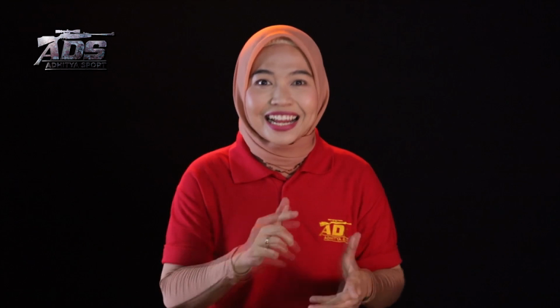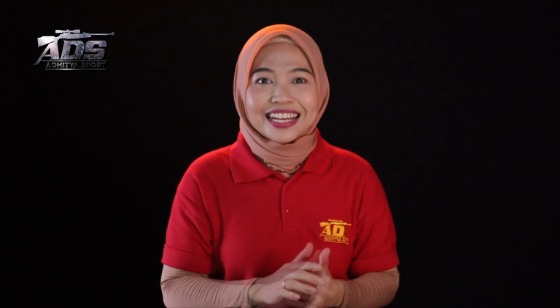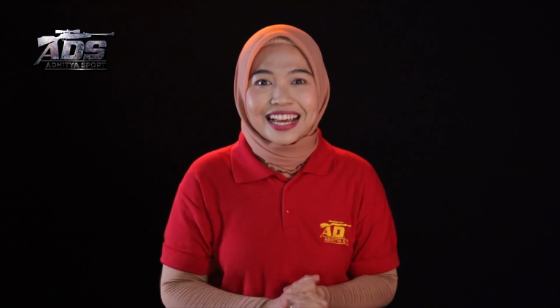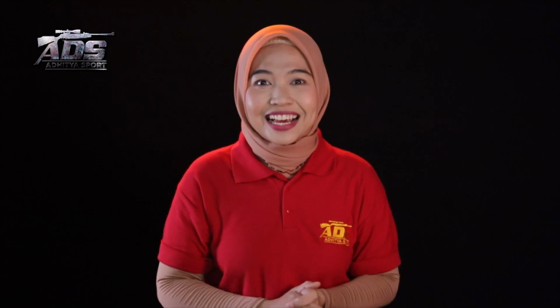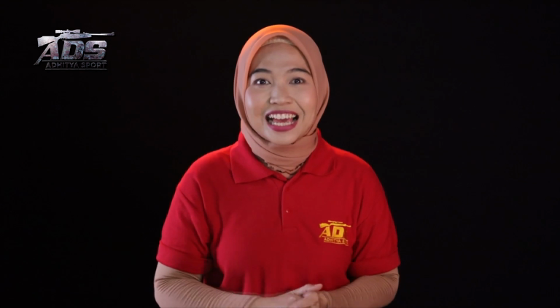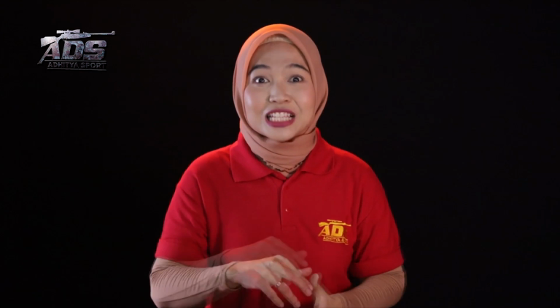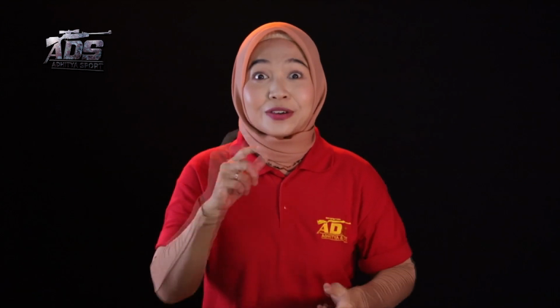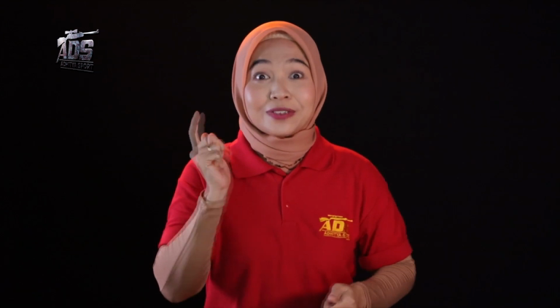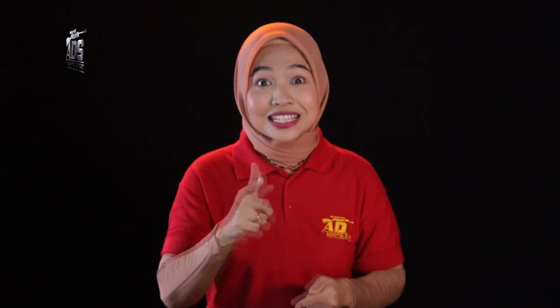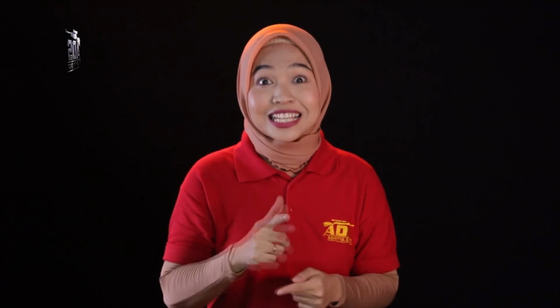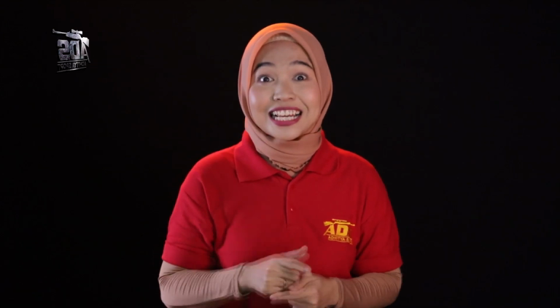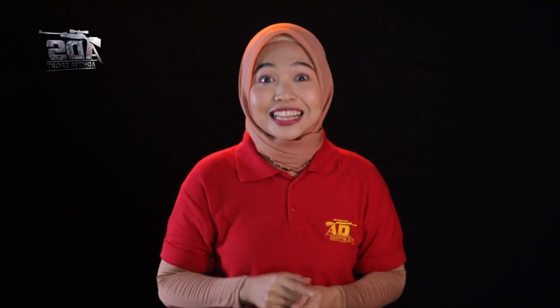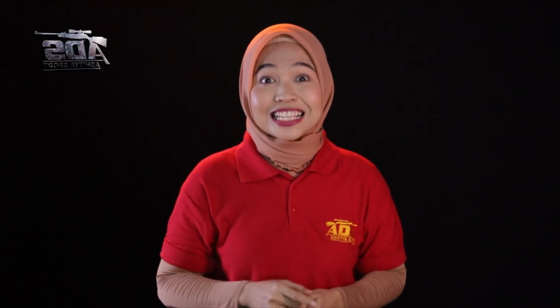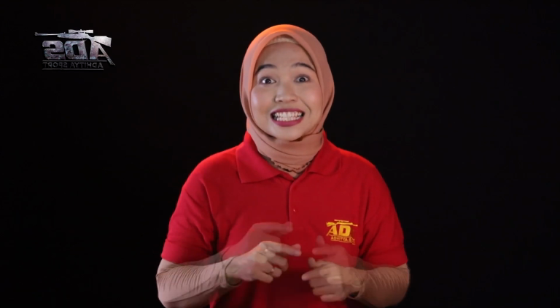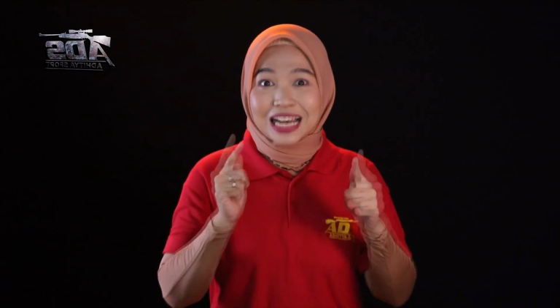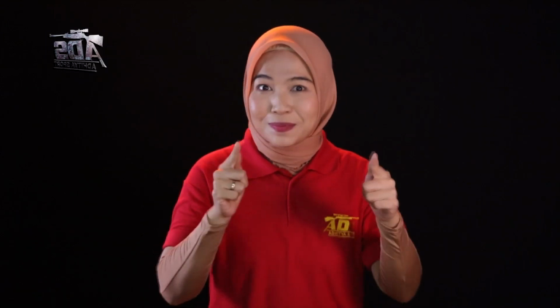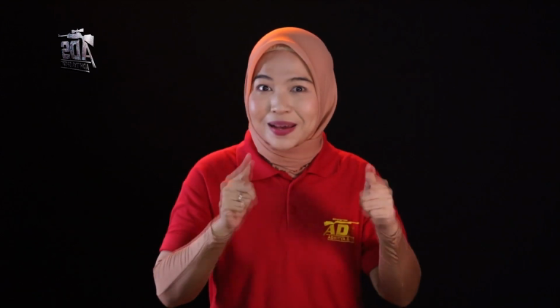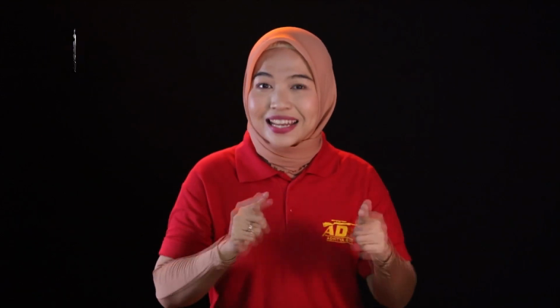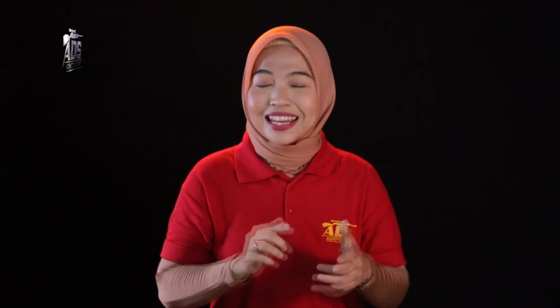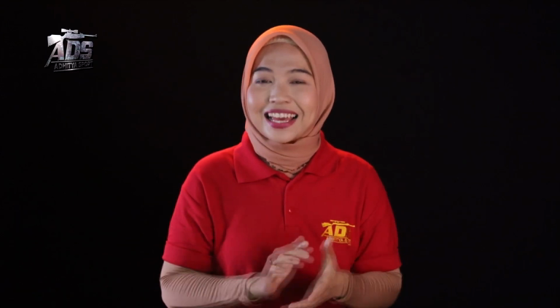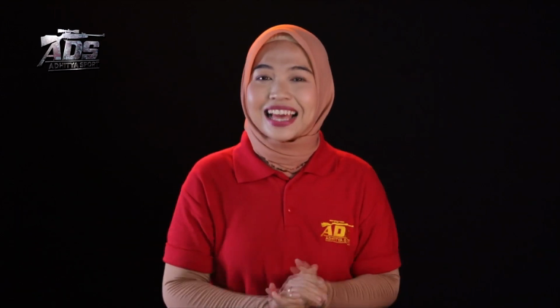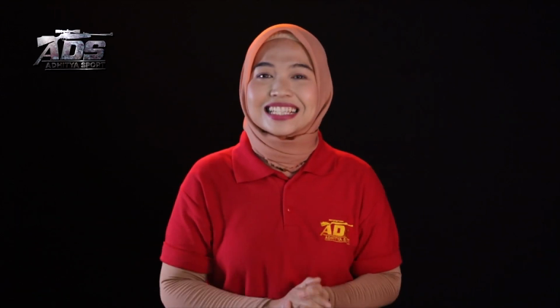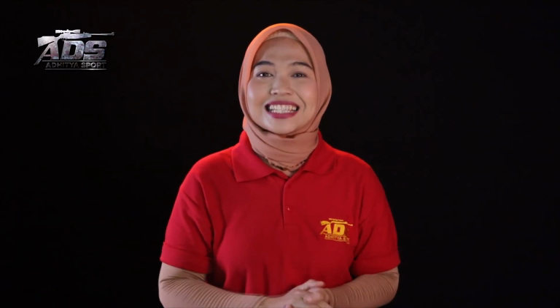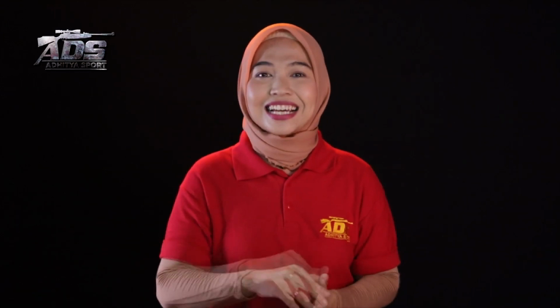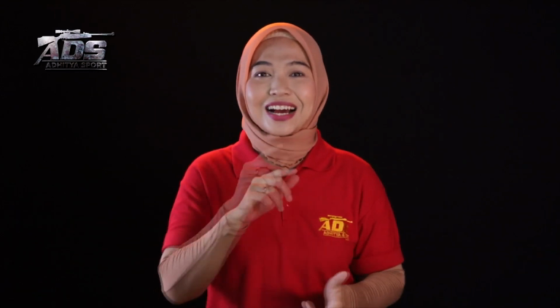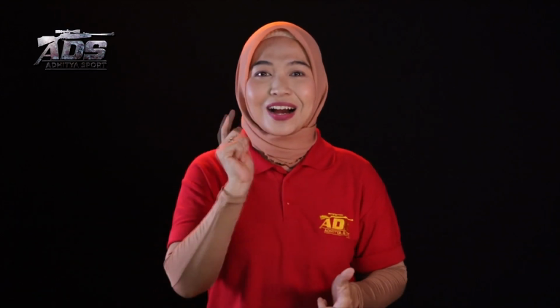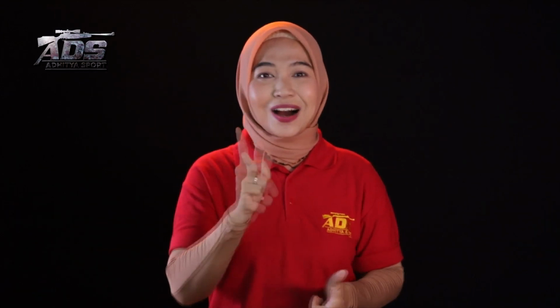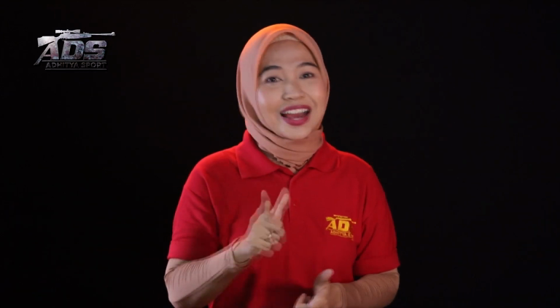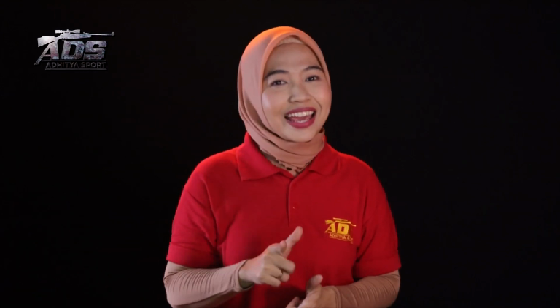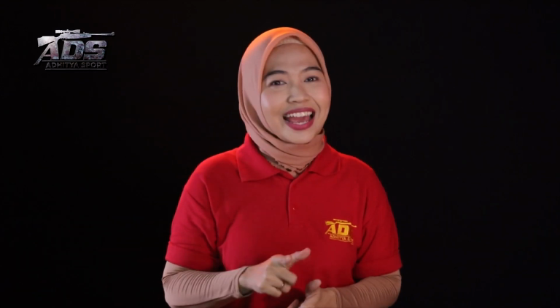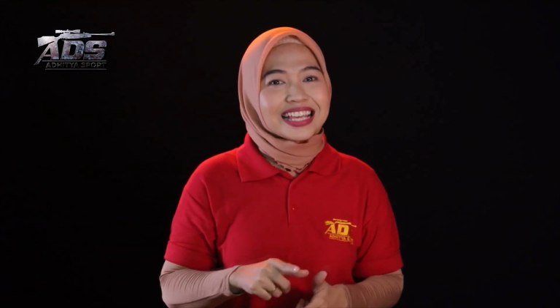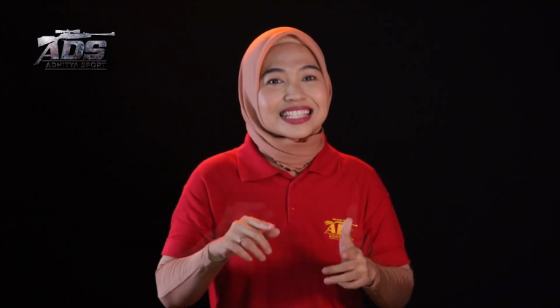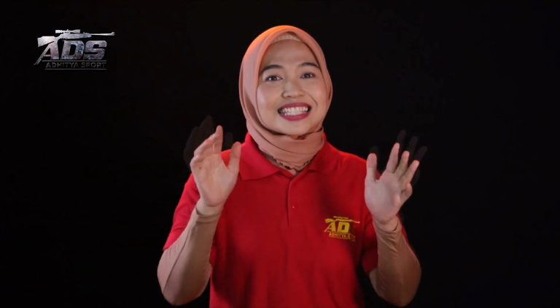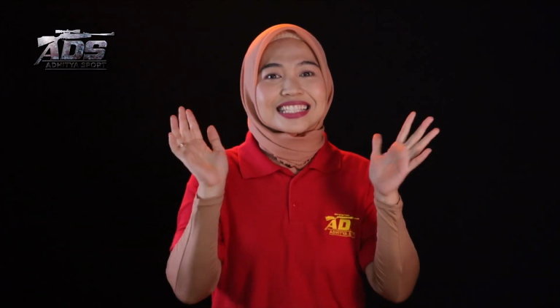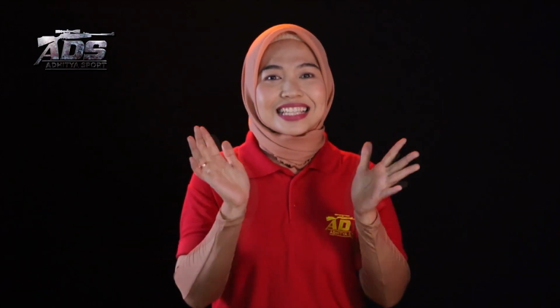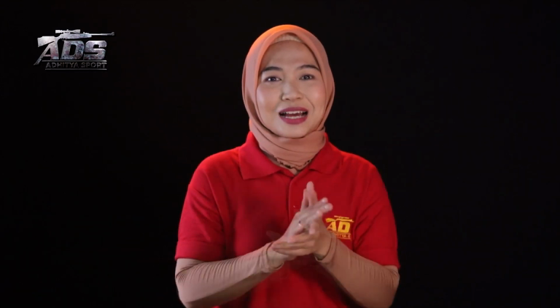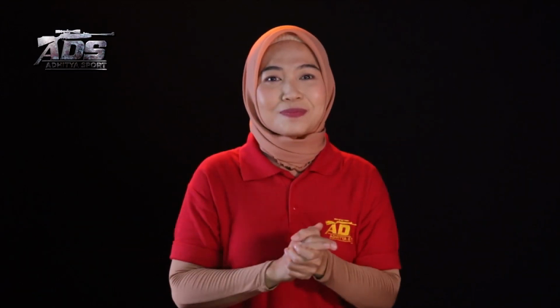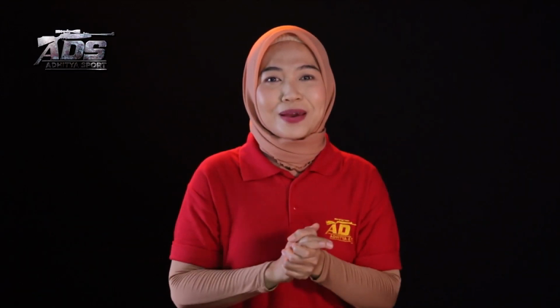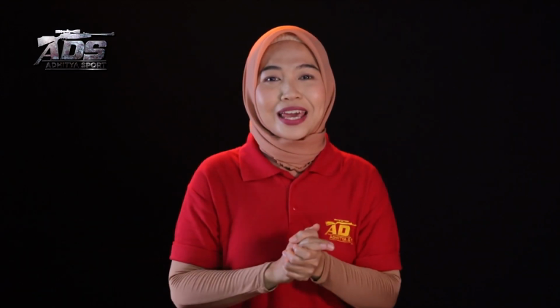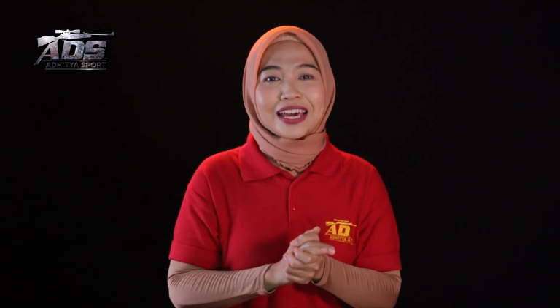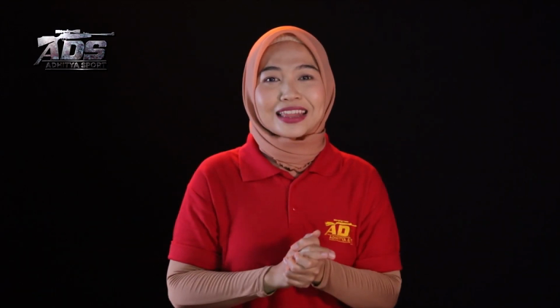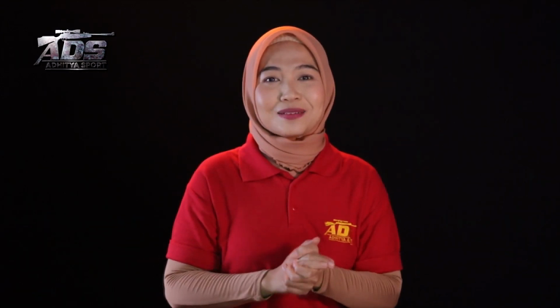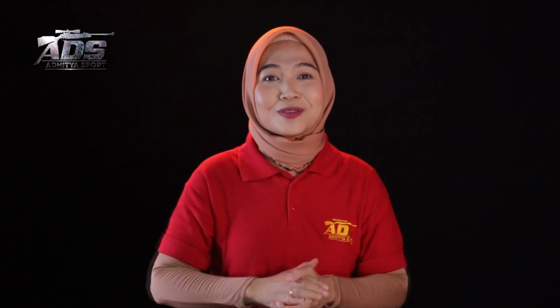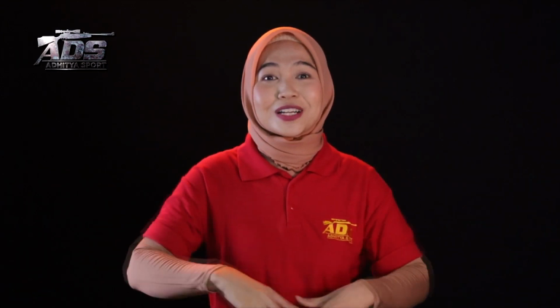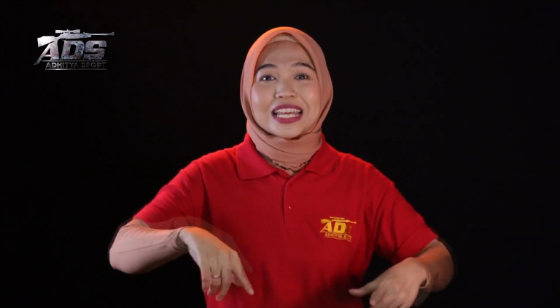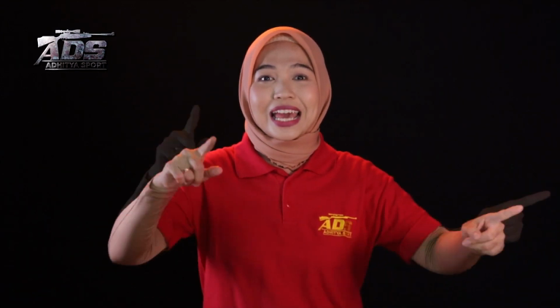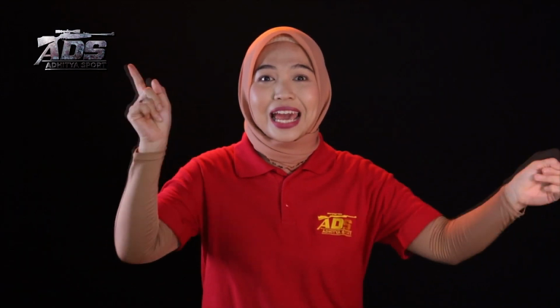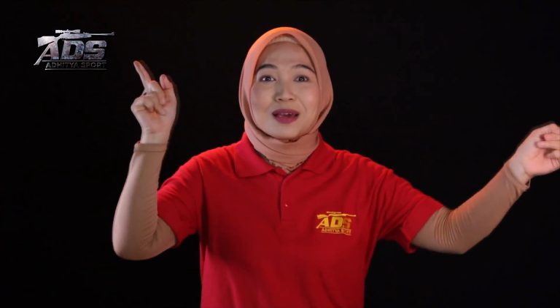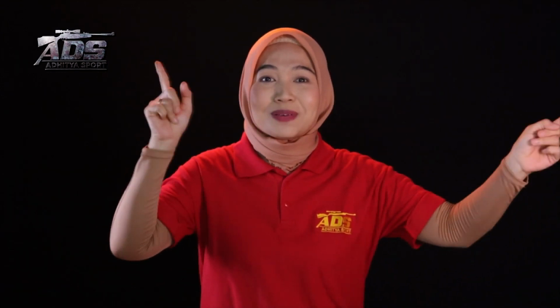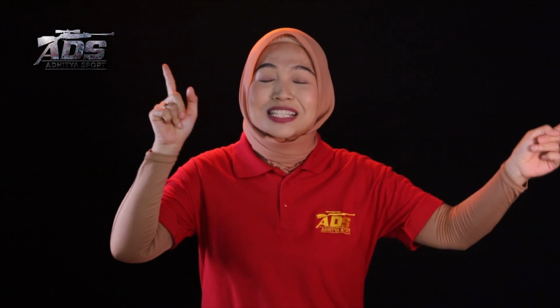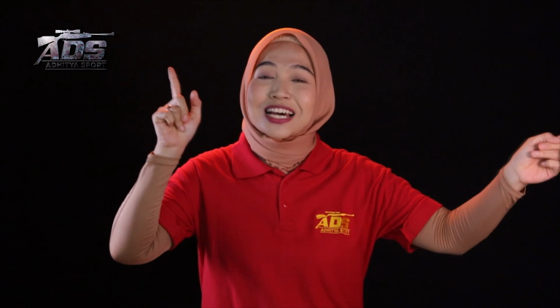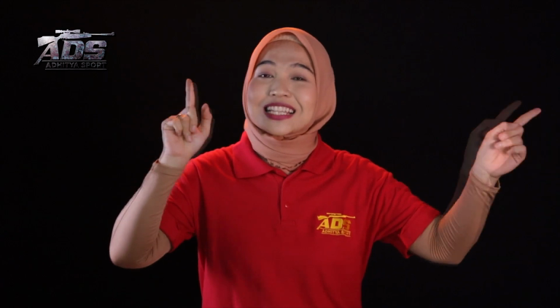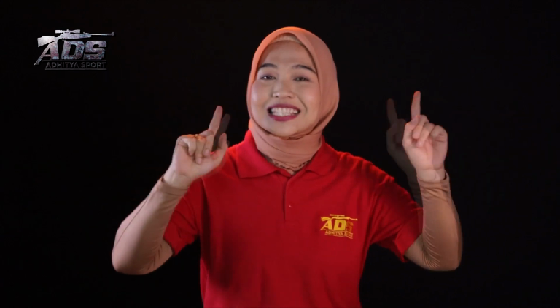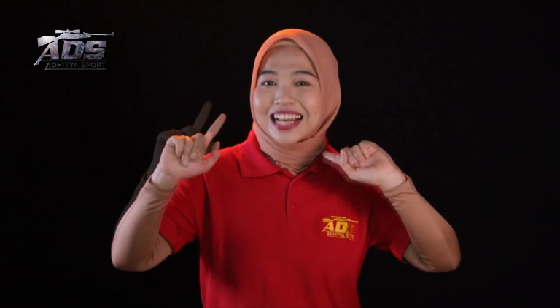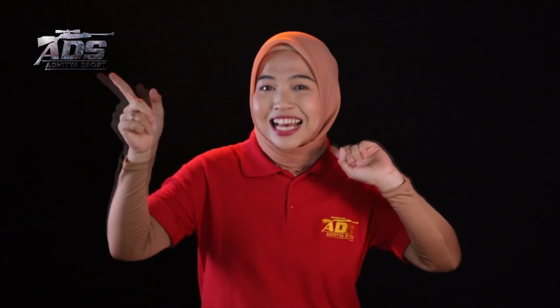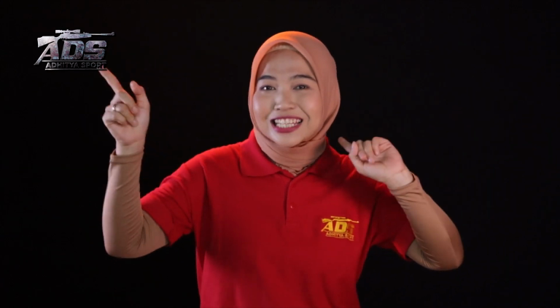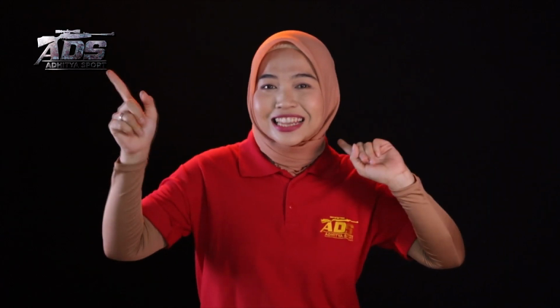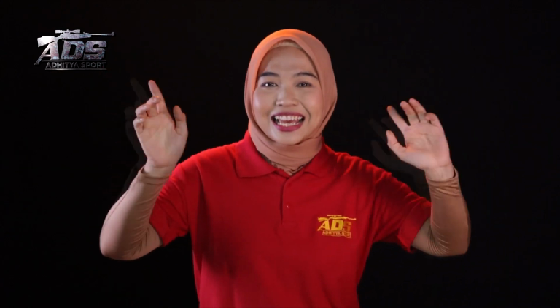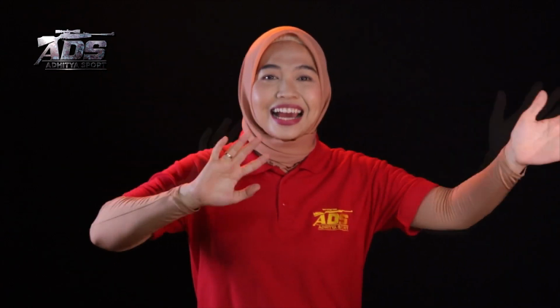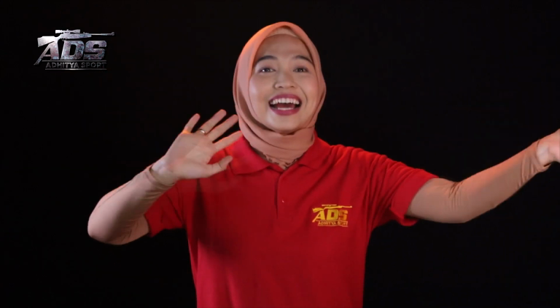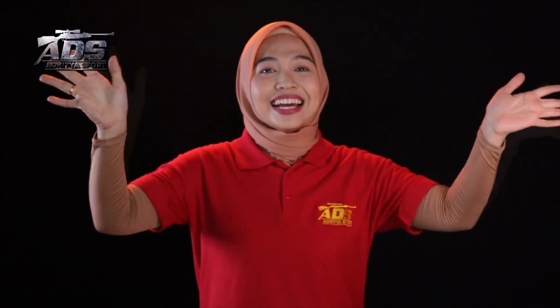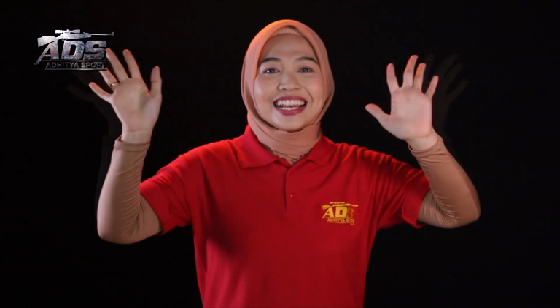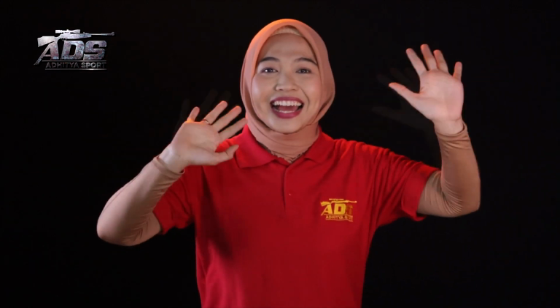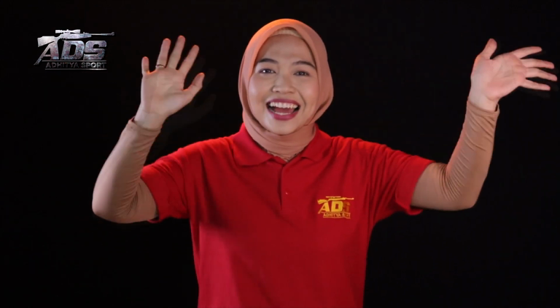Keren gak guys fasilitas senapan ini? Oke guys, sampai ketemu di episode selanjutnya. Bye!